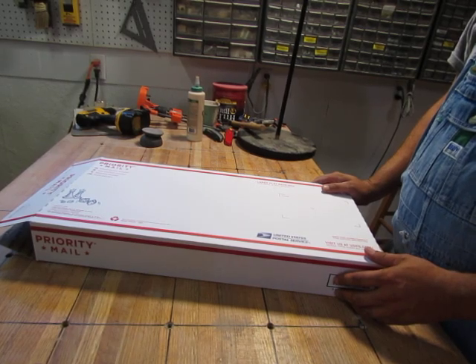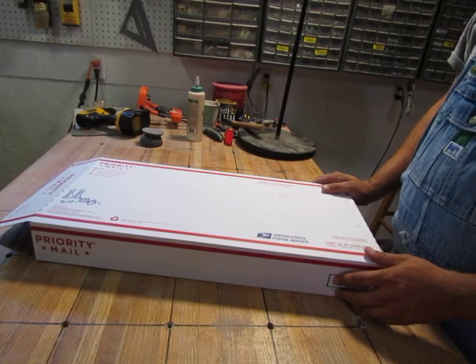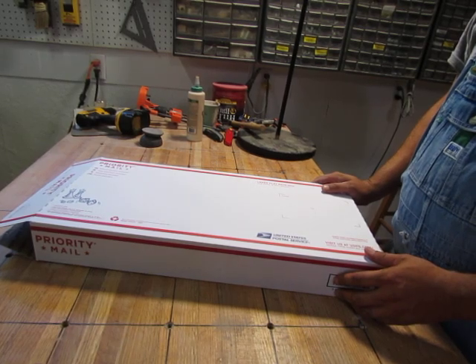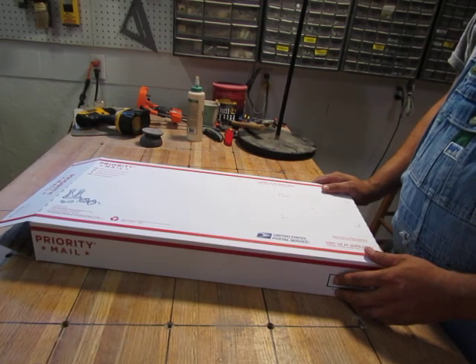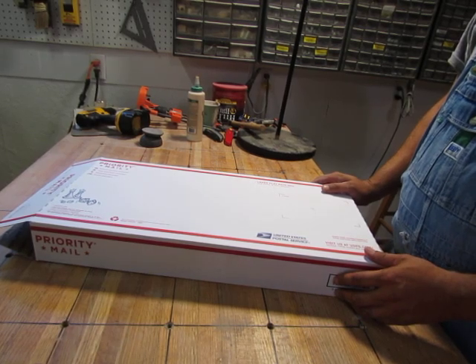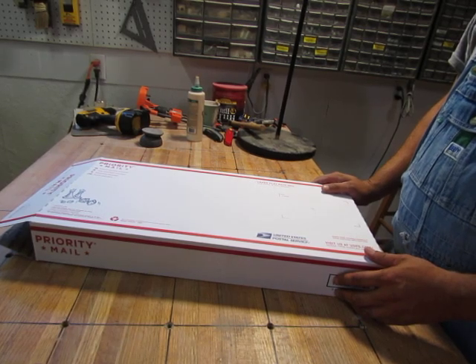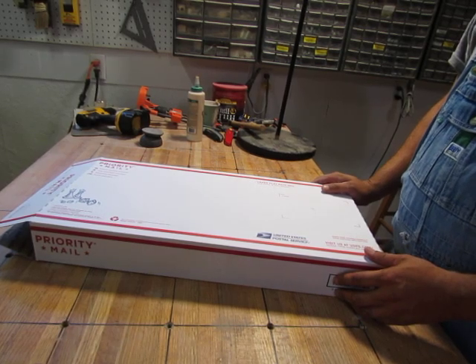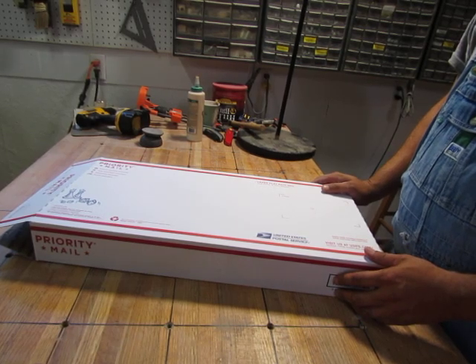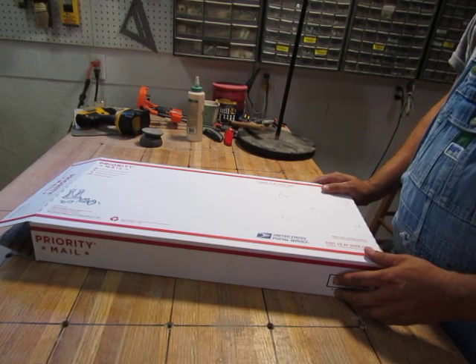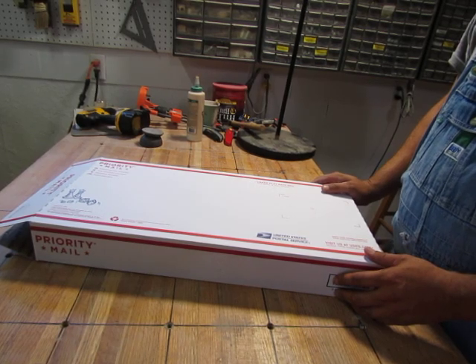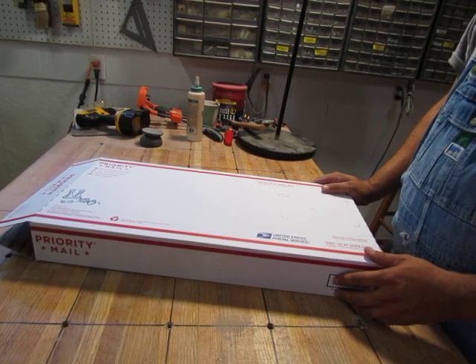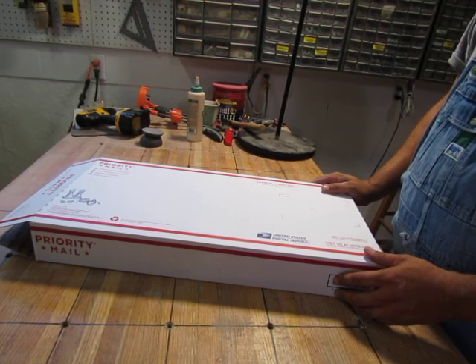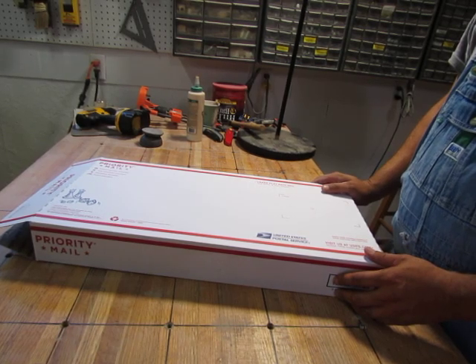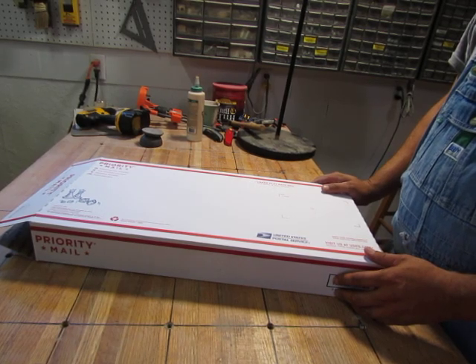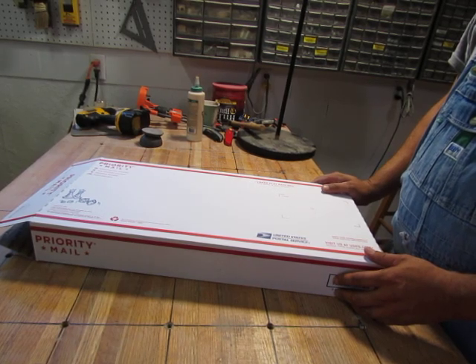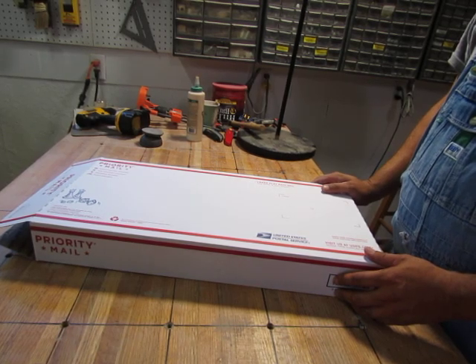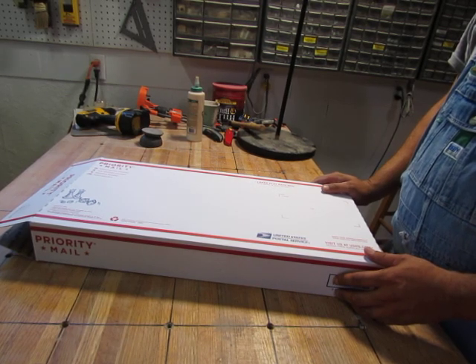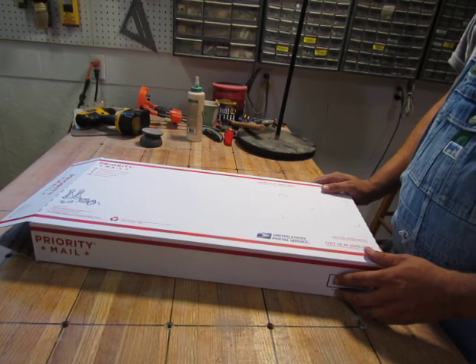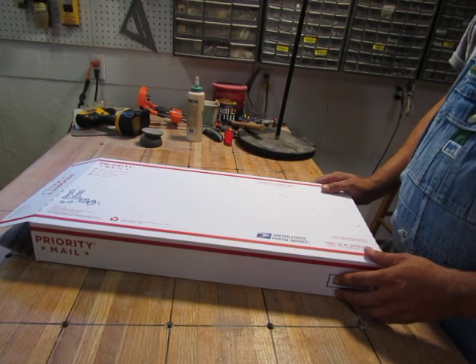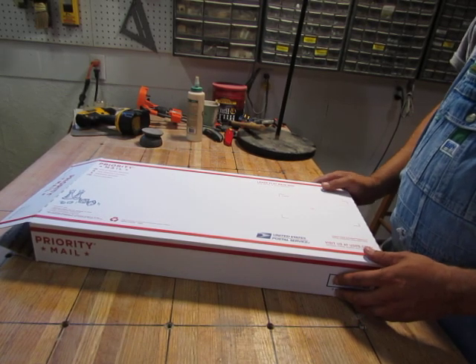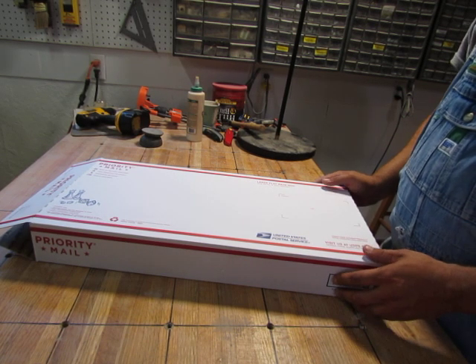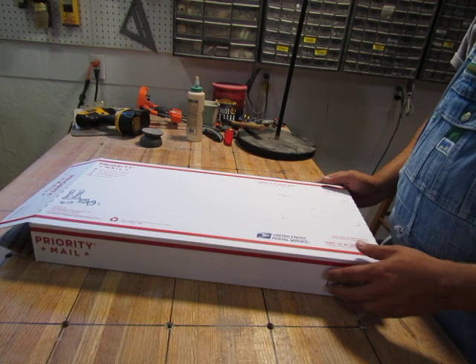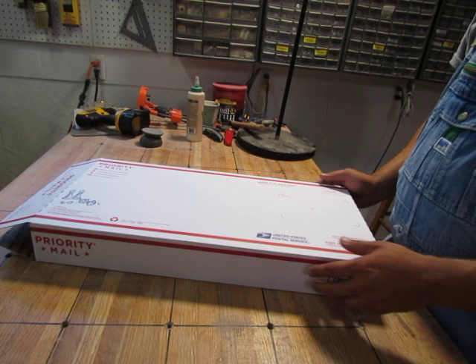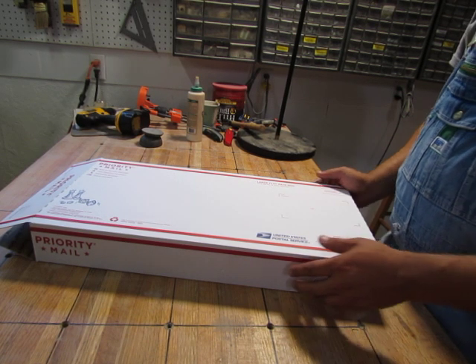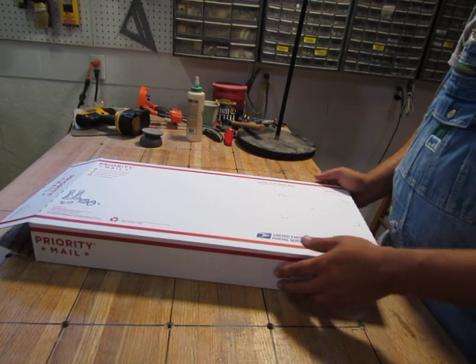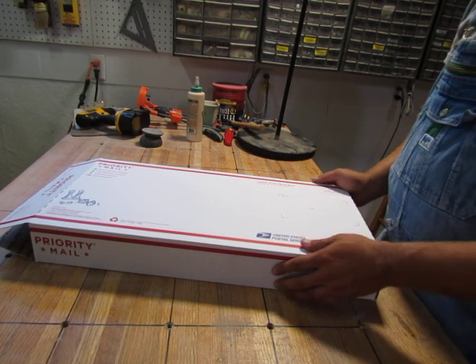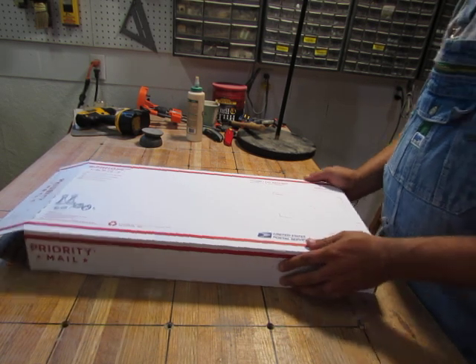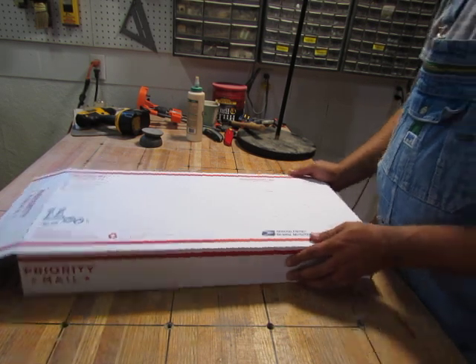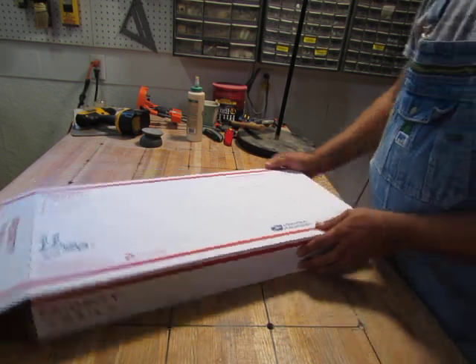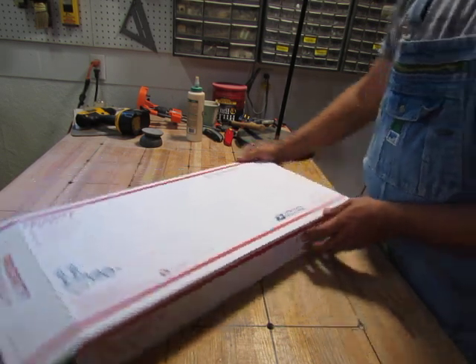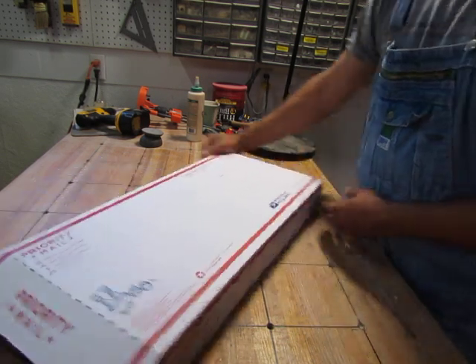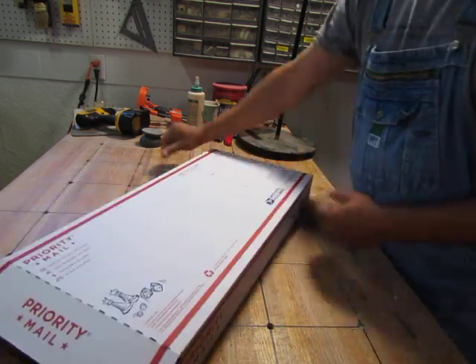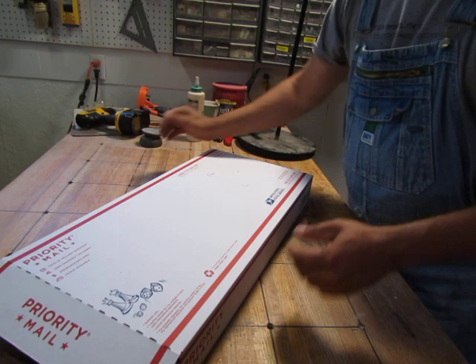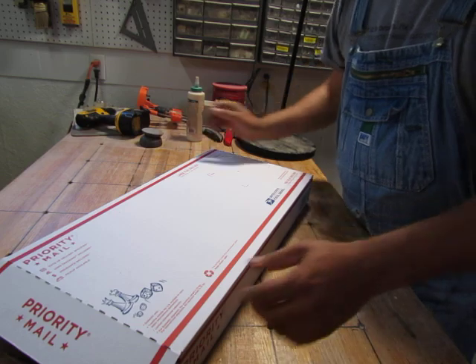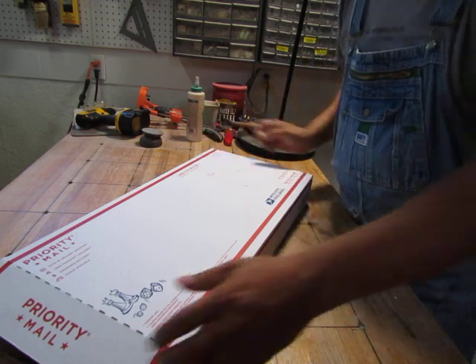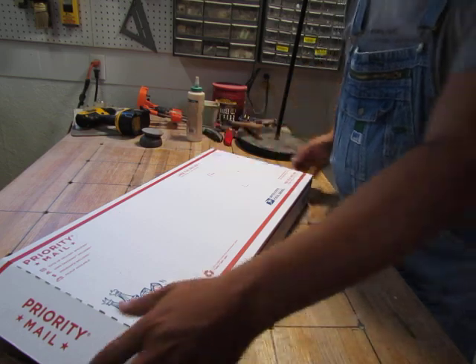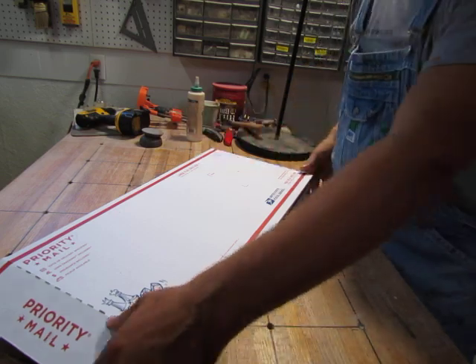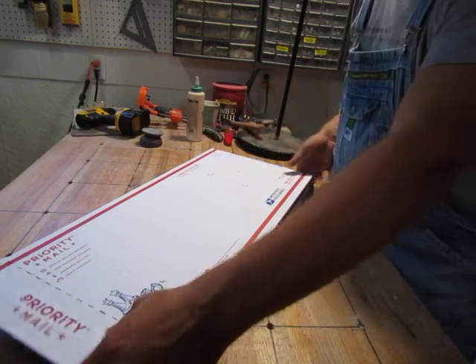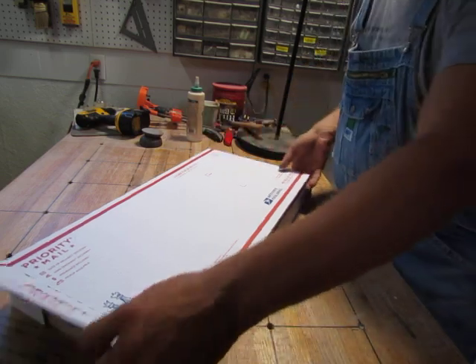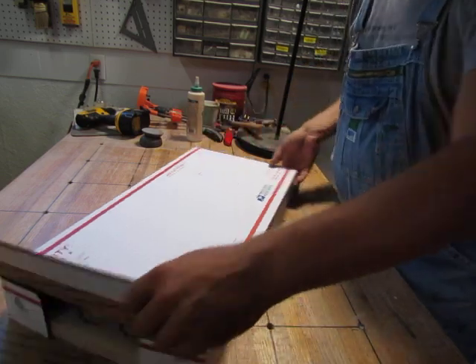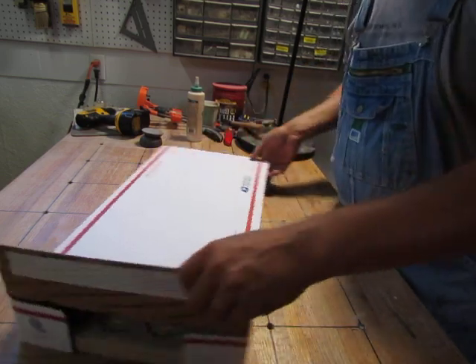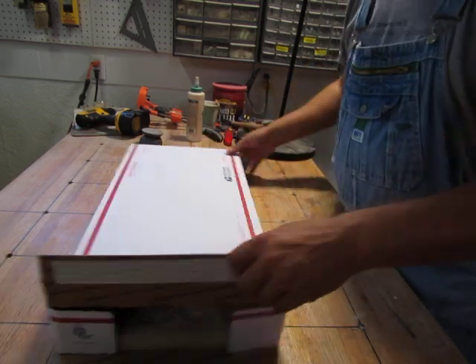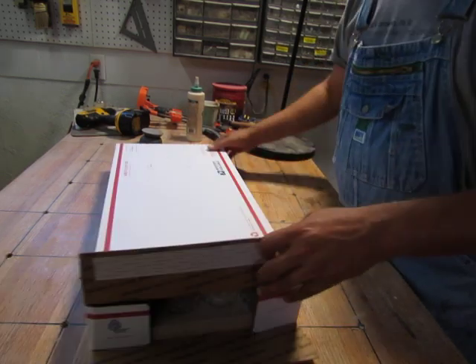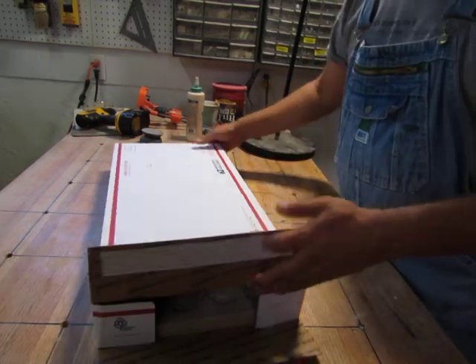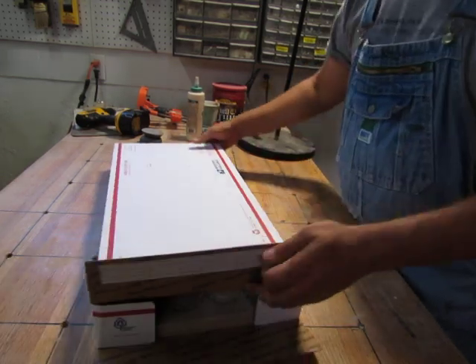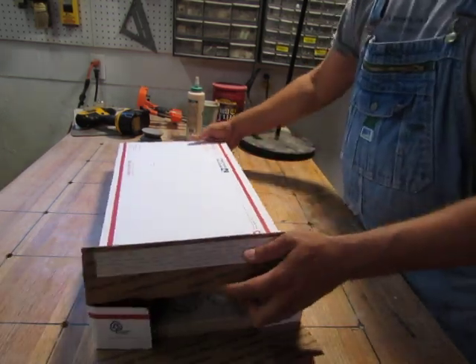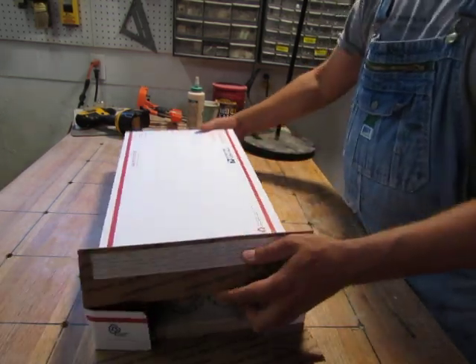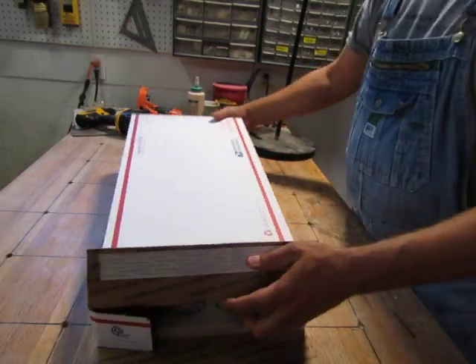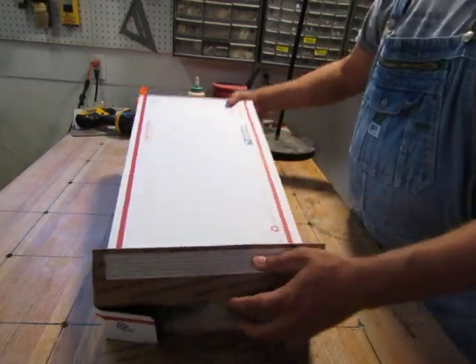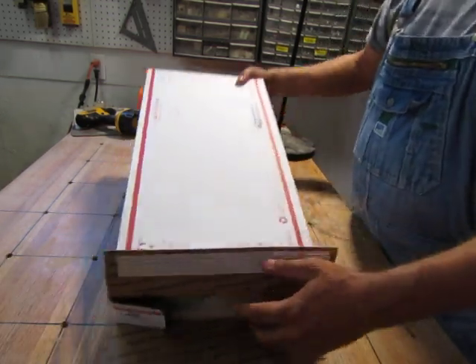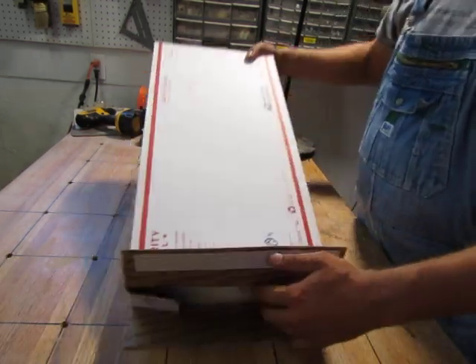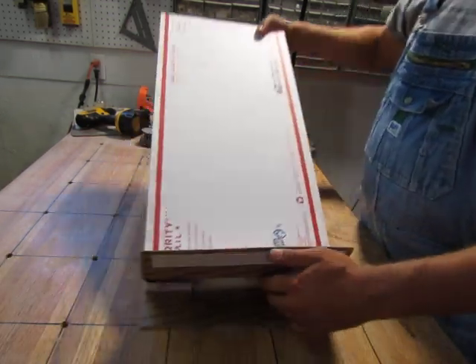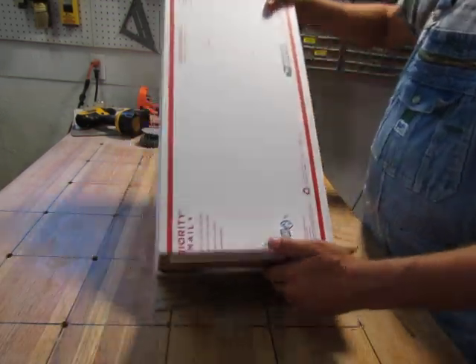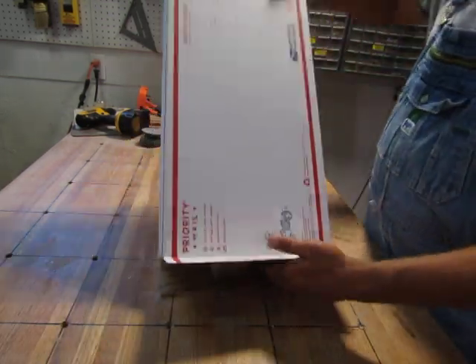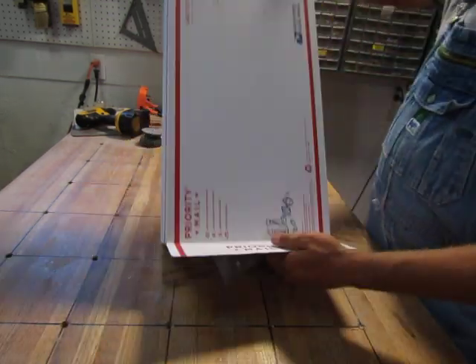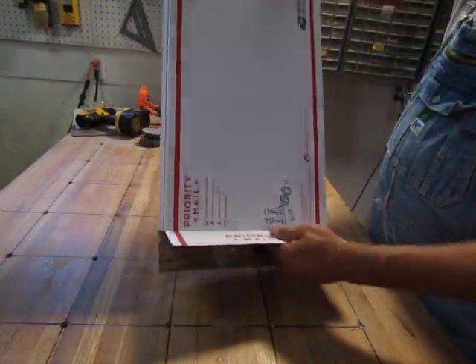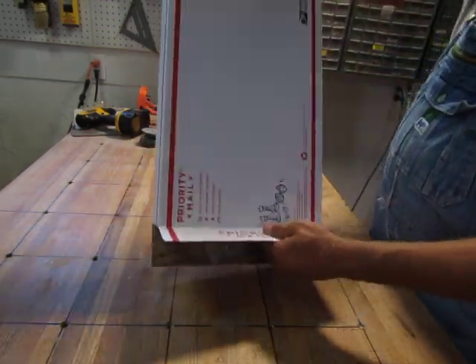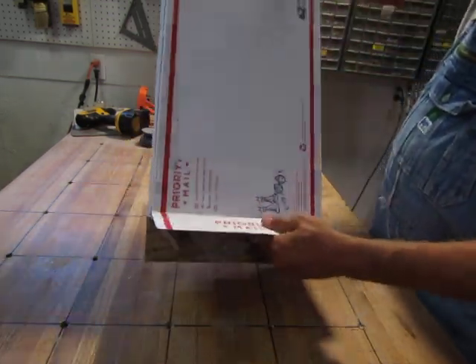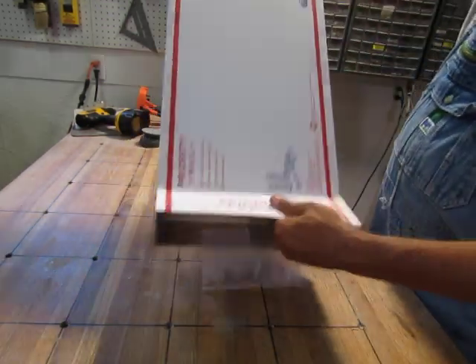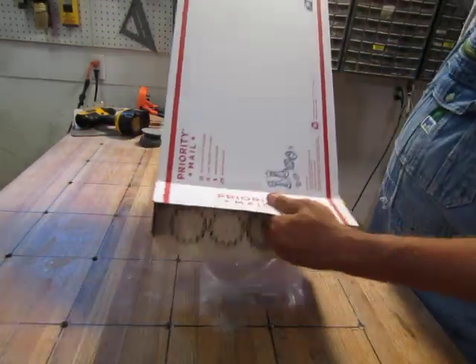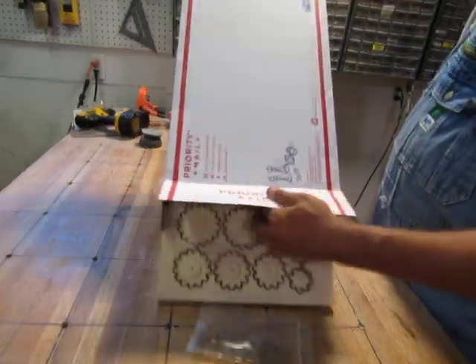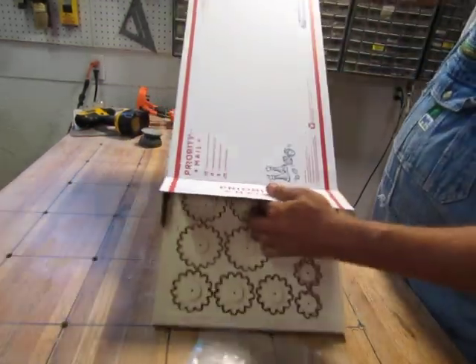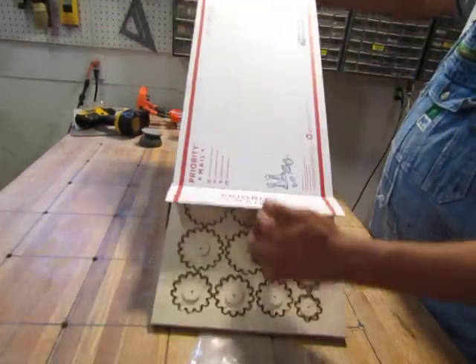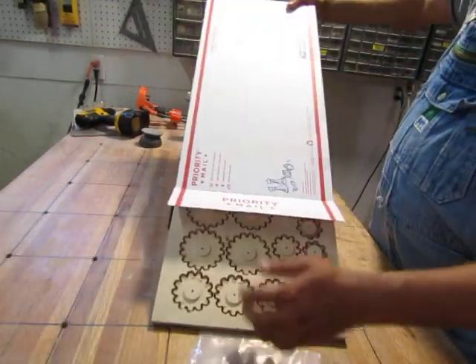Hey, it looks like the Gear Lab Junior box came. What's in the box? Well, here's what you get in the box.